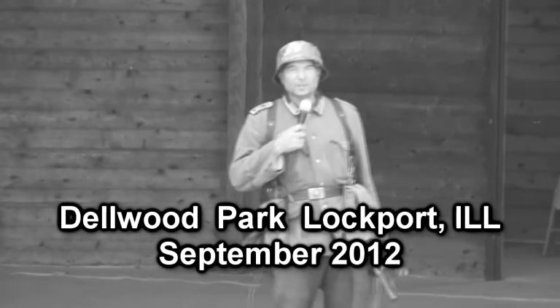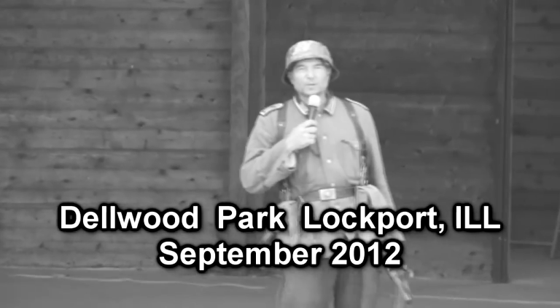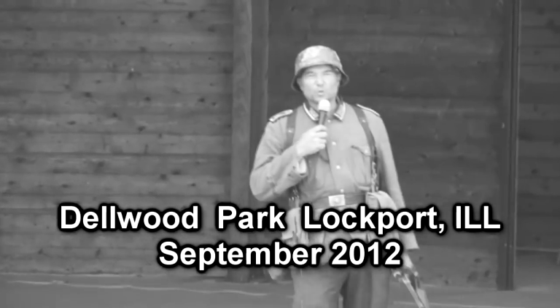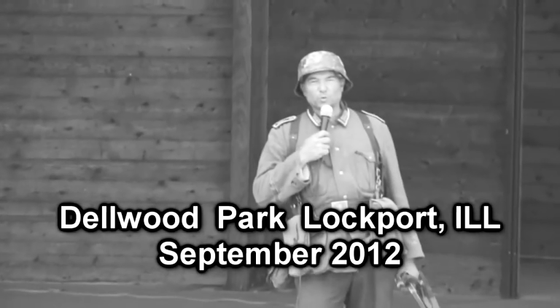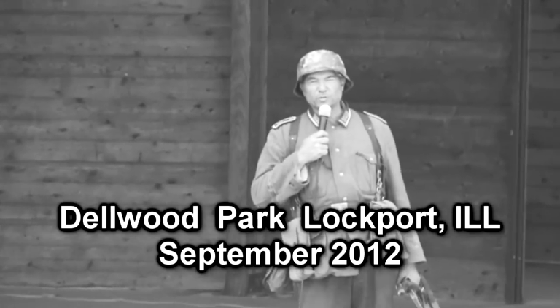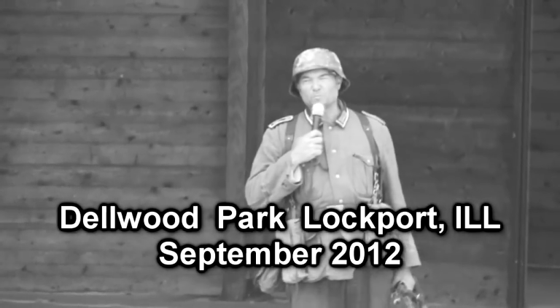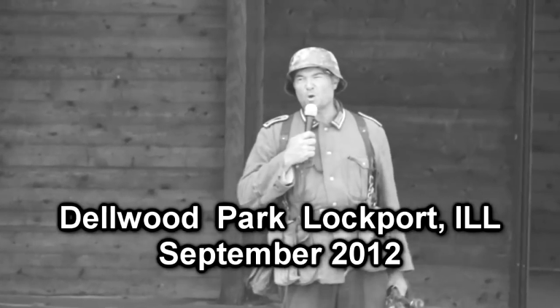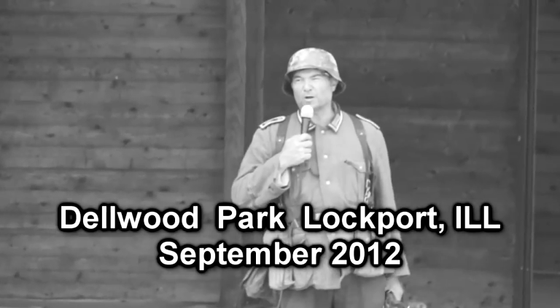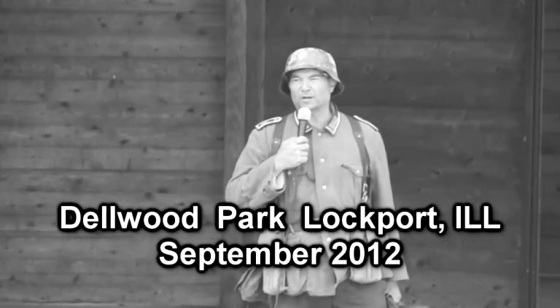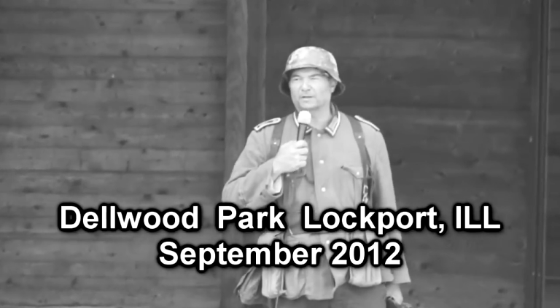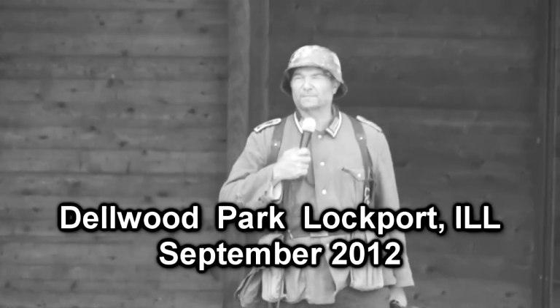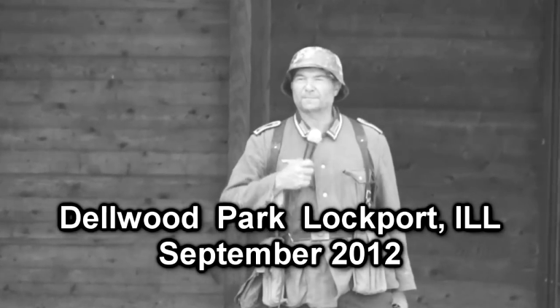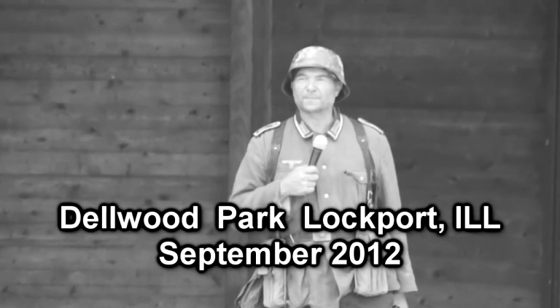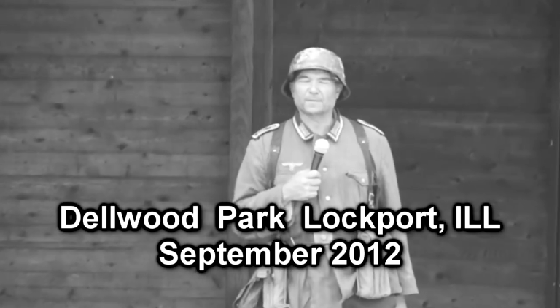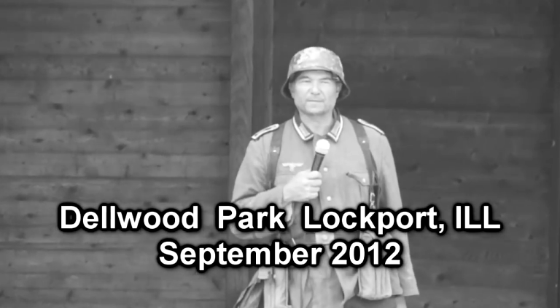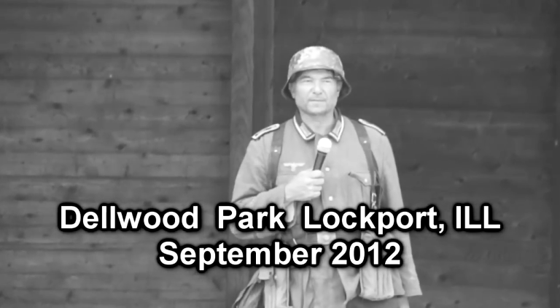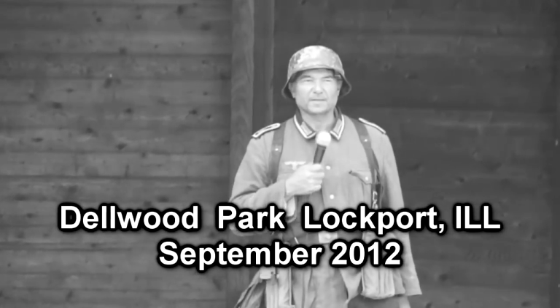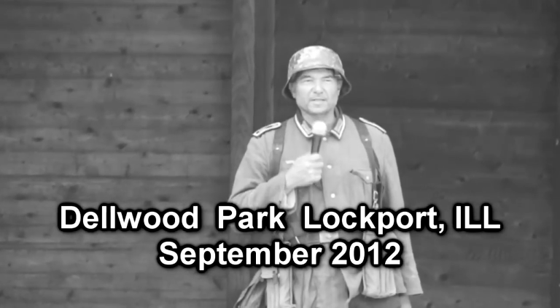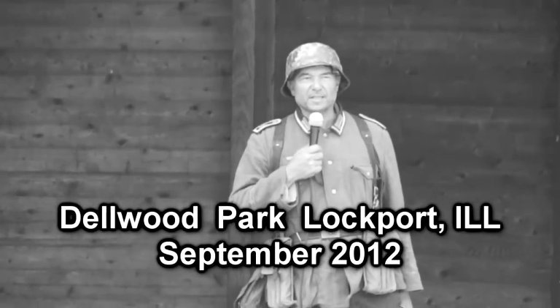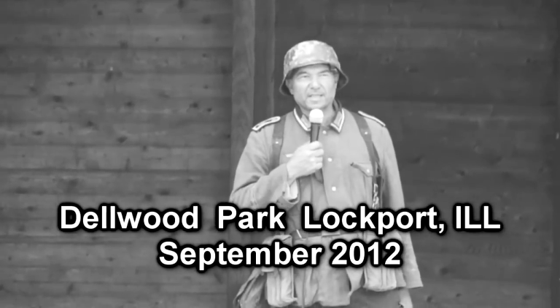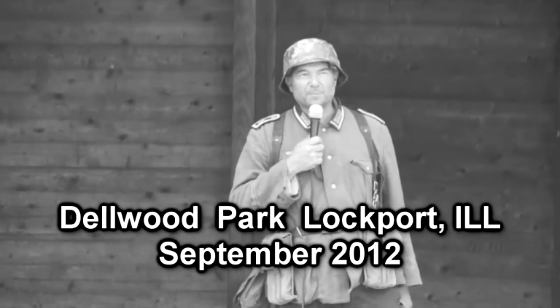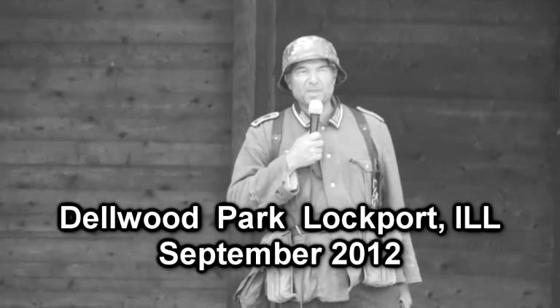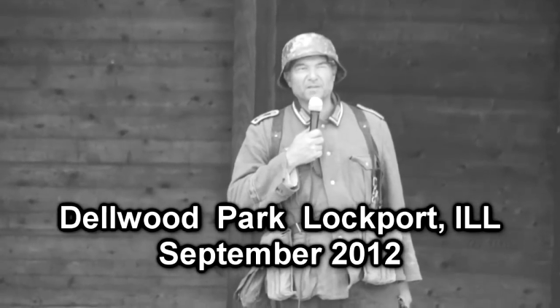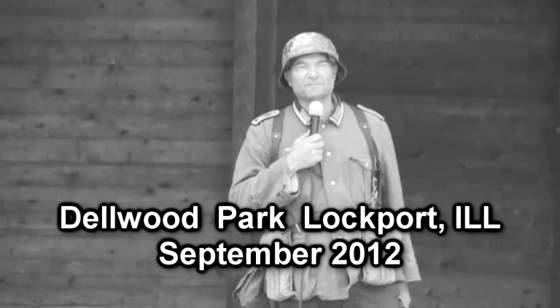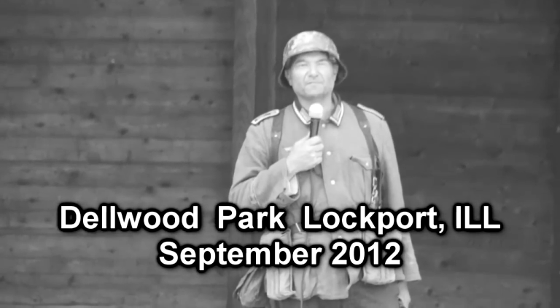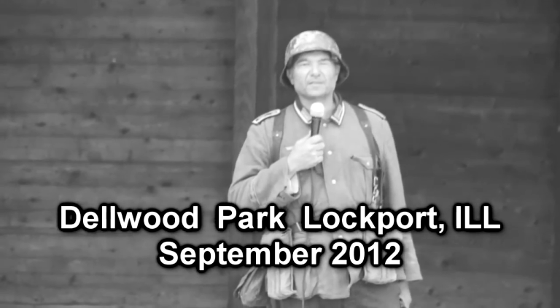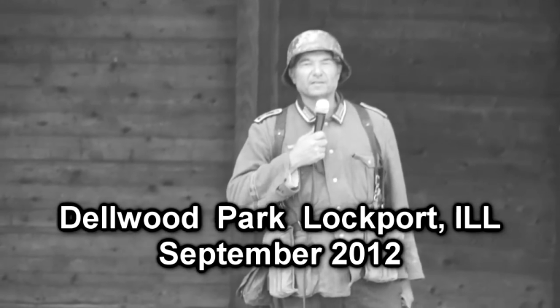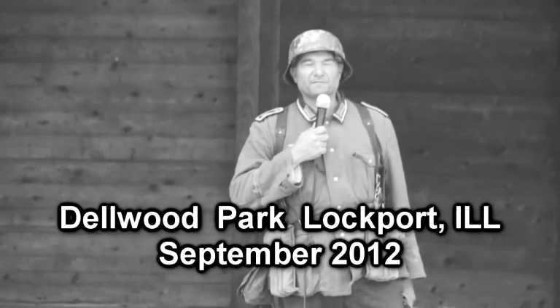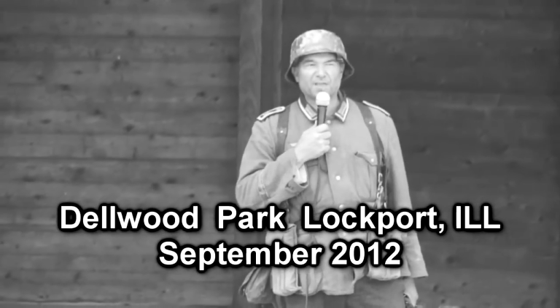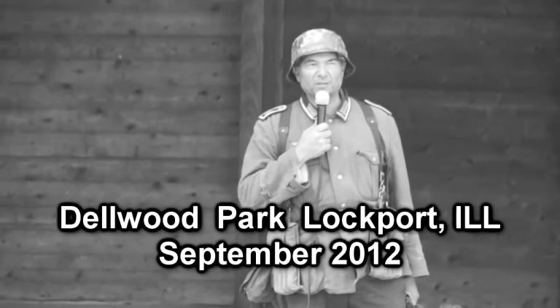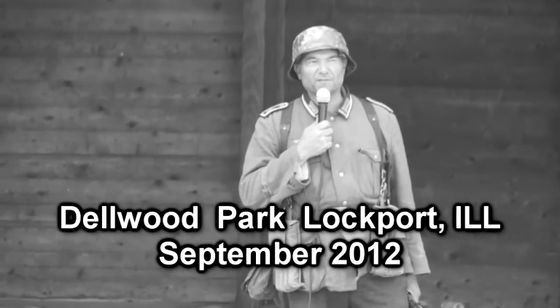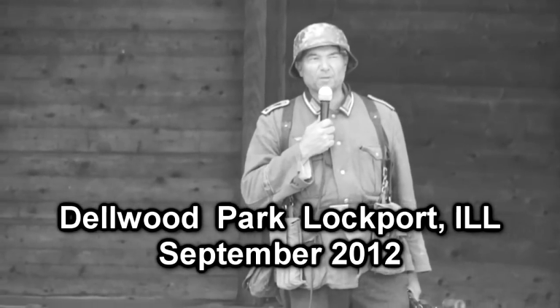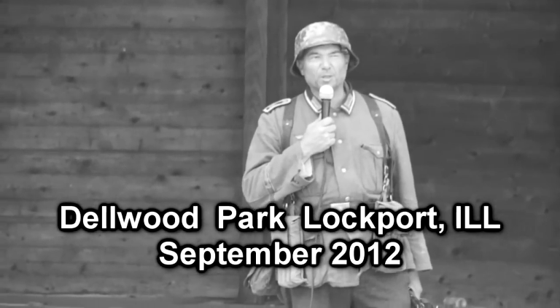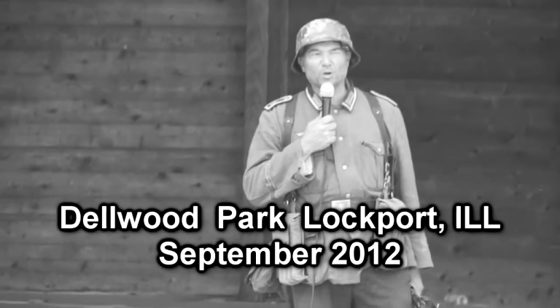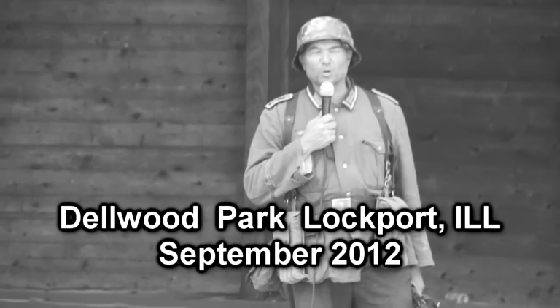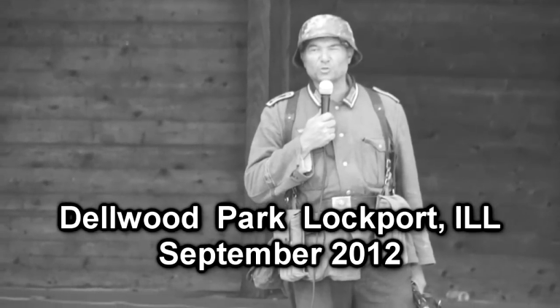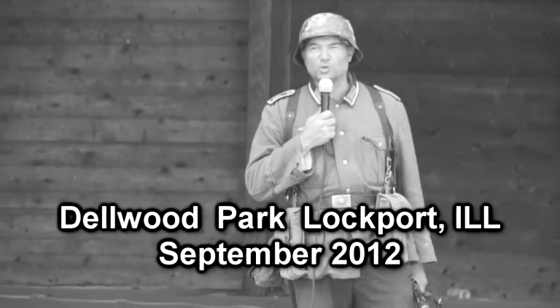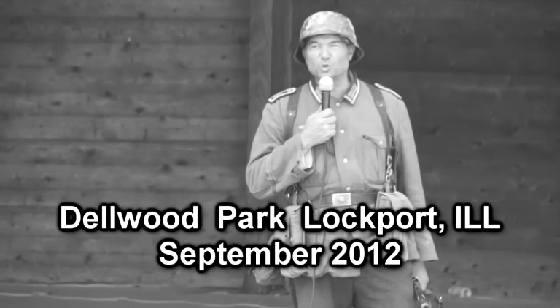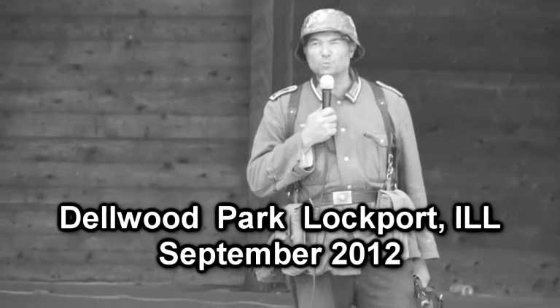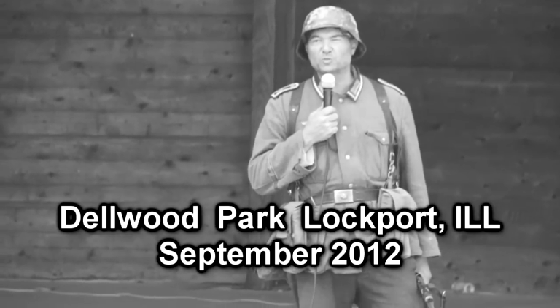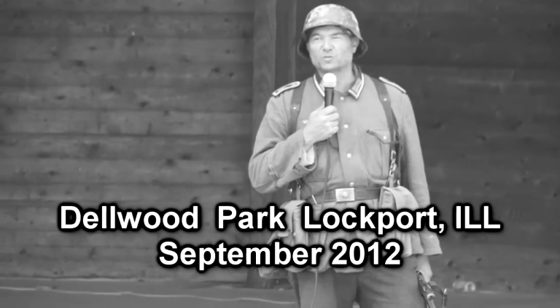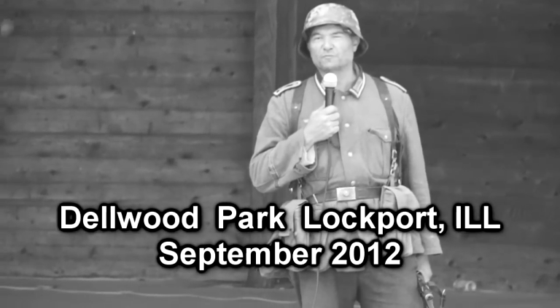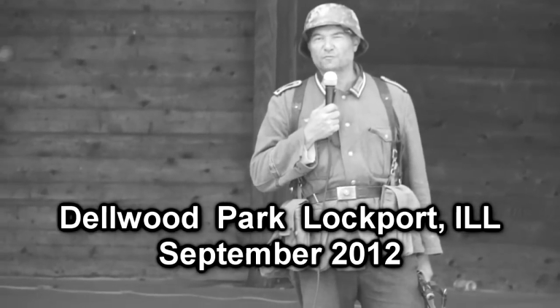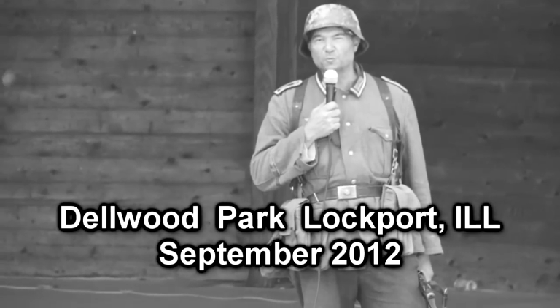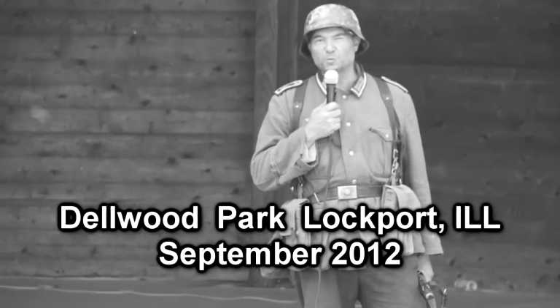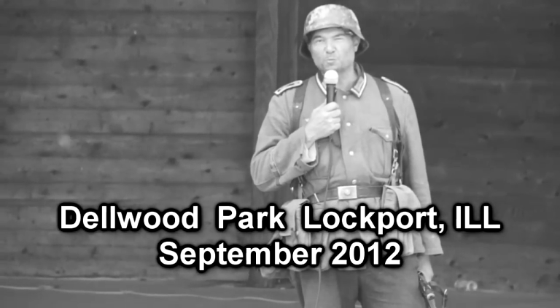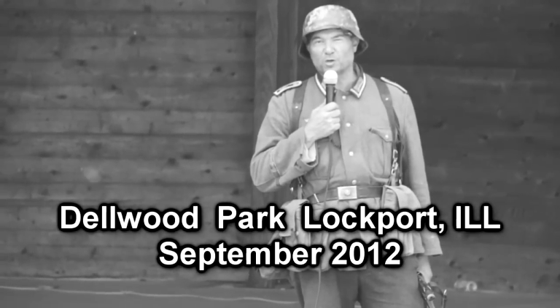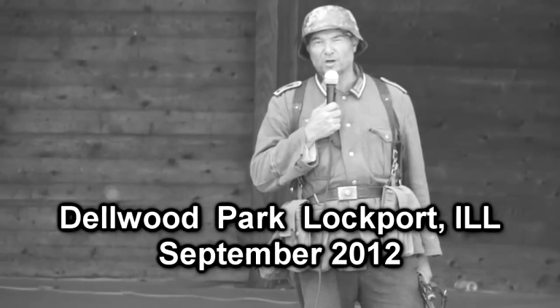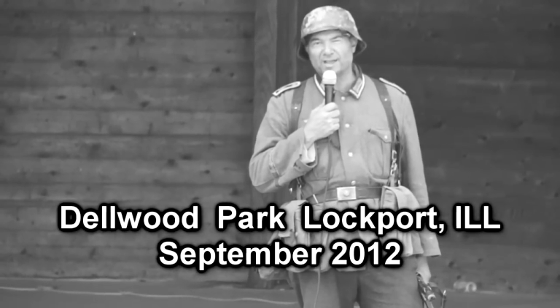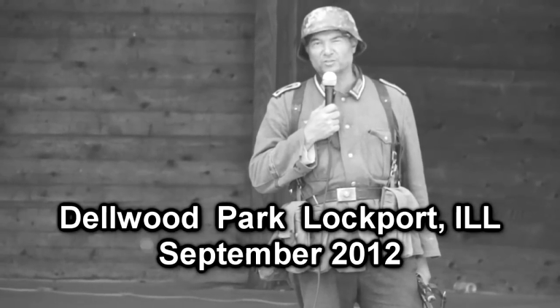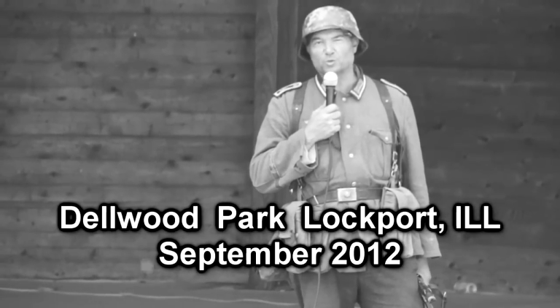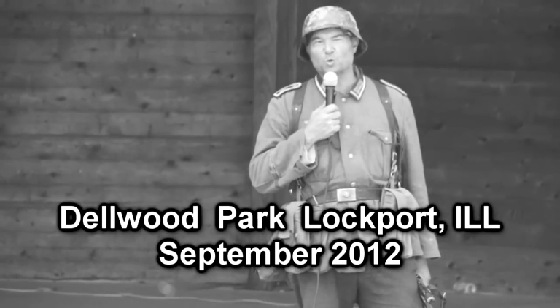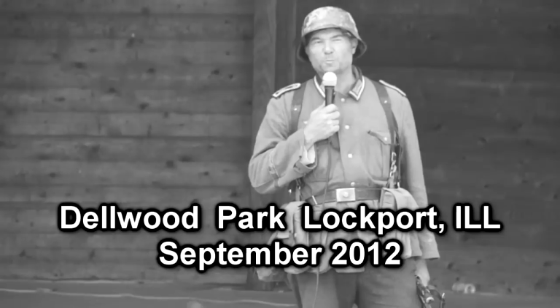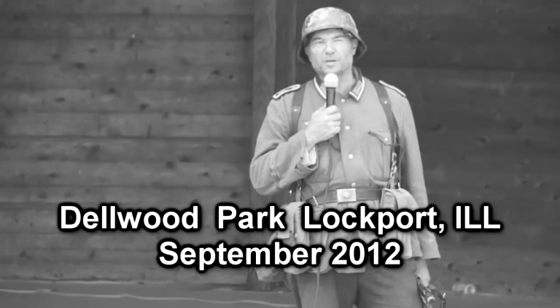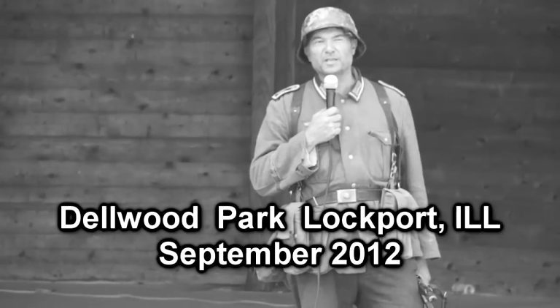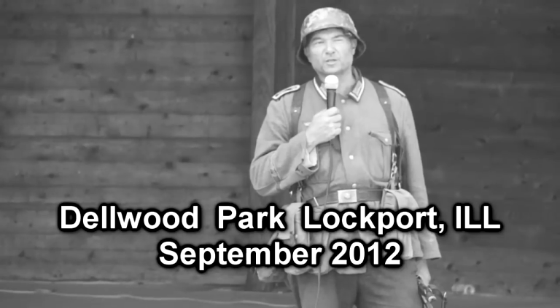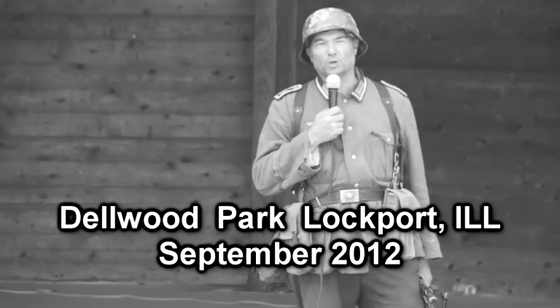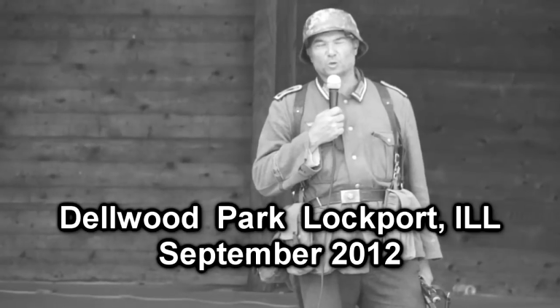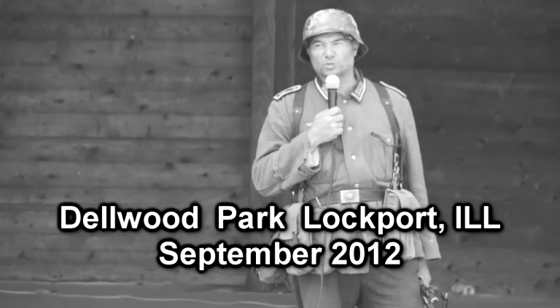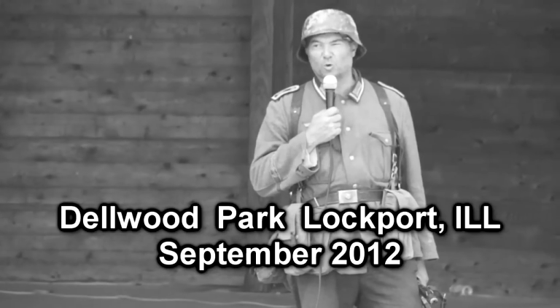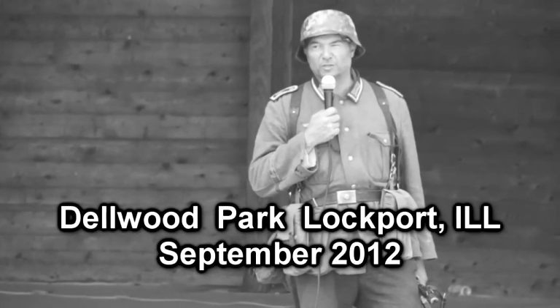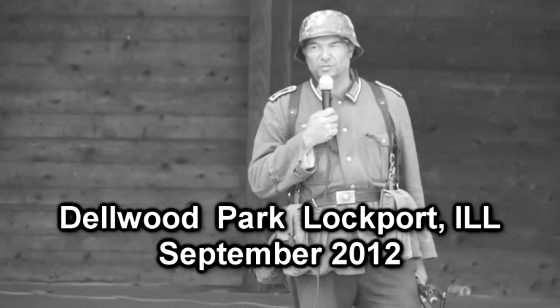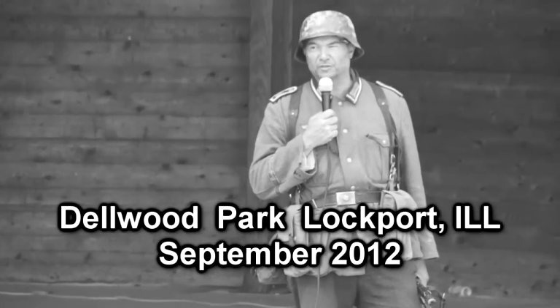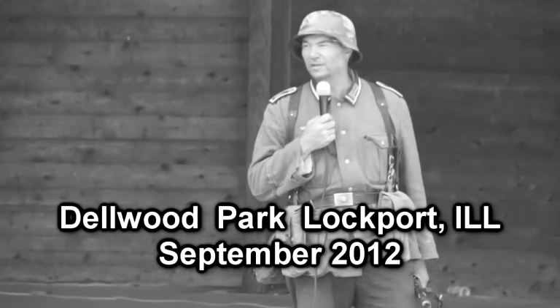Guten Morgen. Ich bin Feldwebel Ernst Hulms, Funk Motorized Company, Großdeutschen.